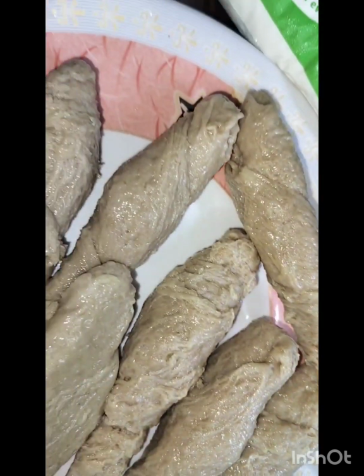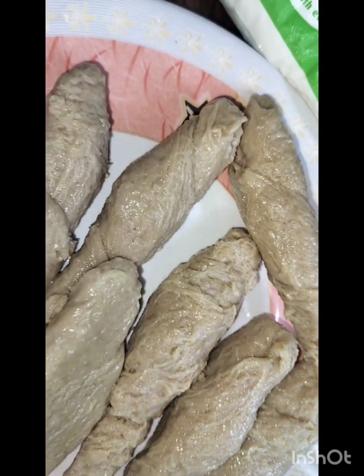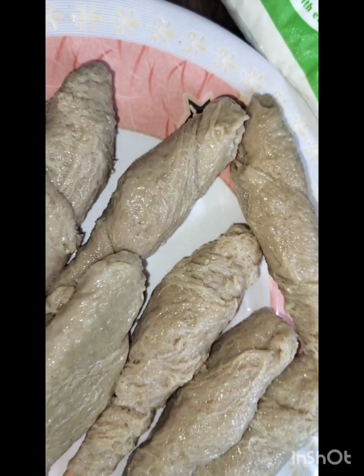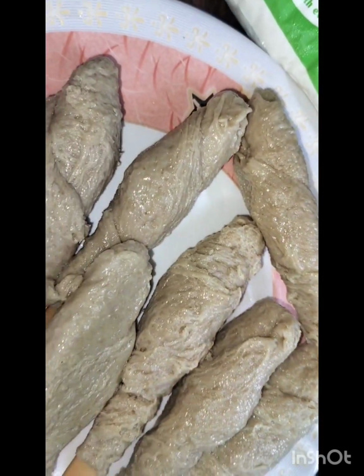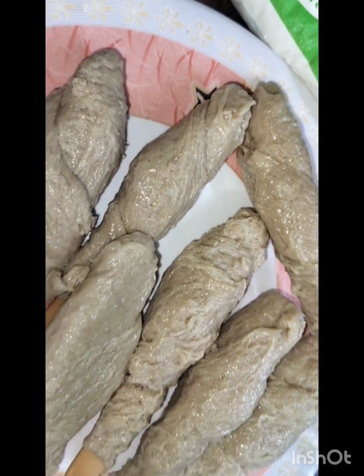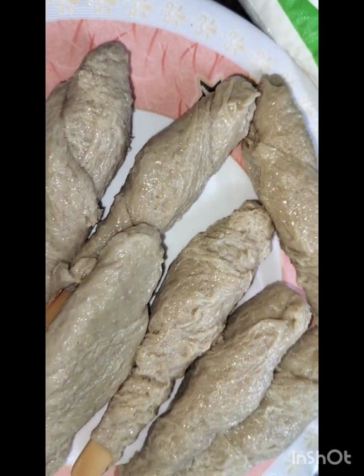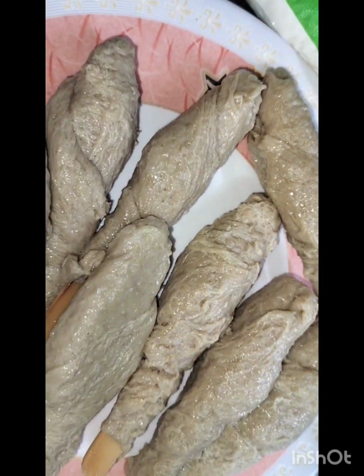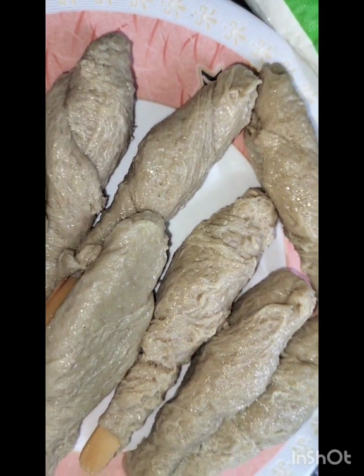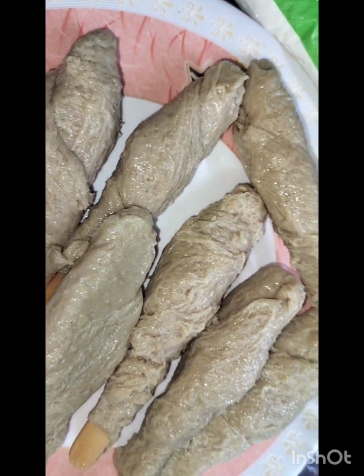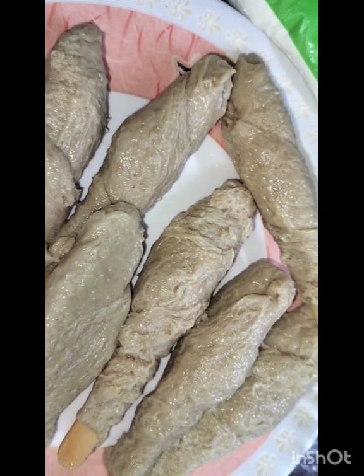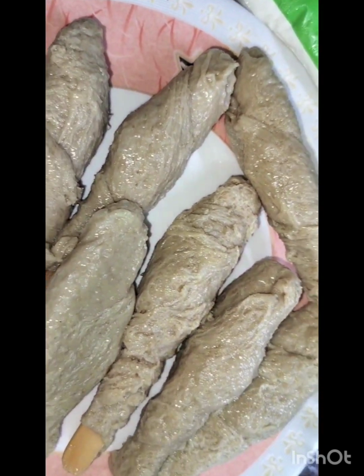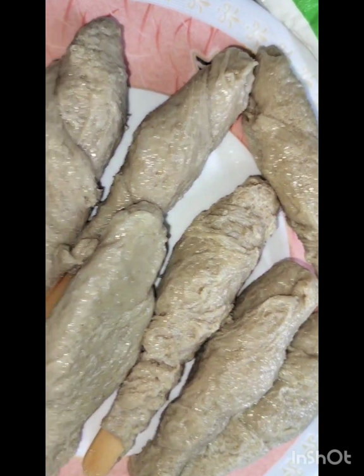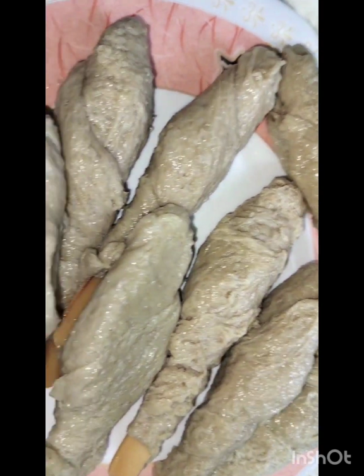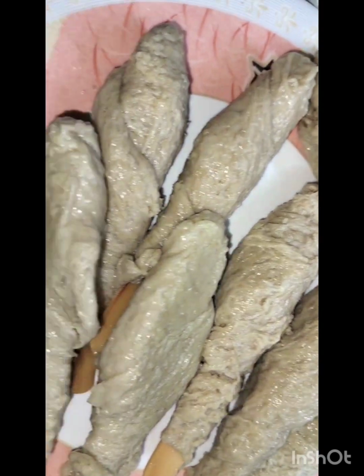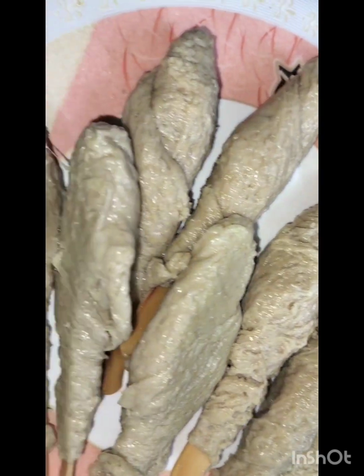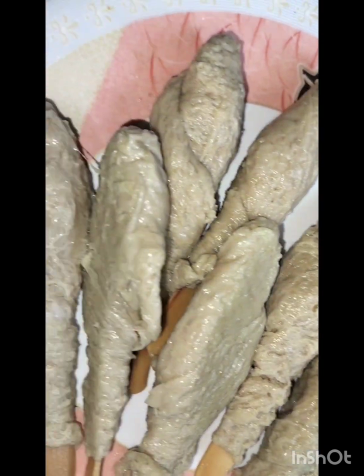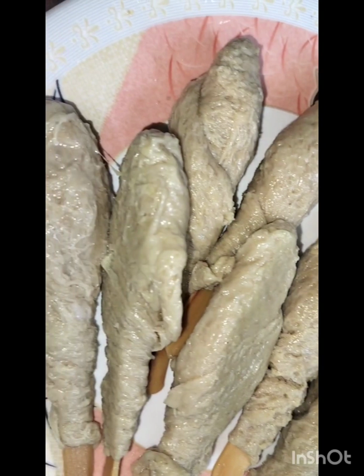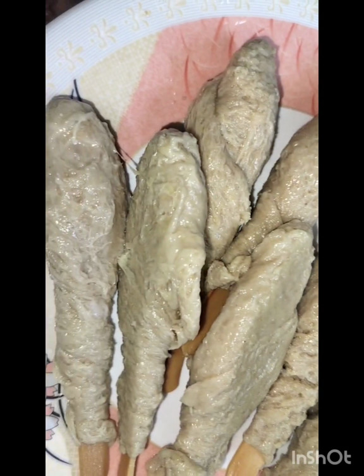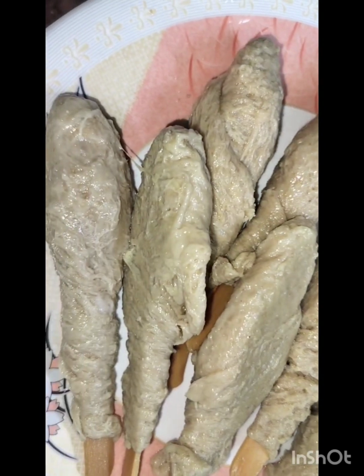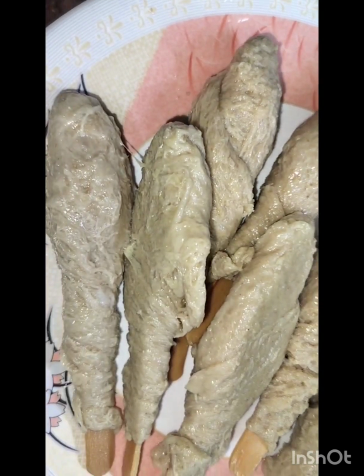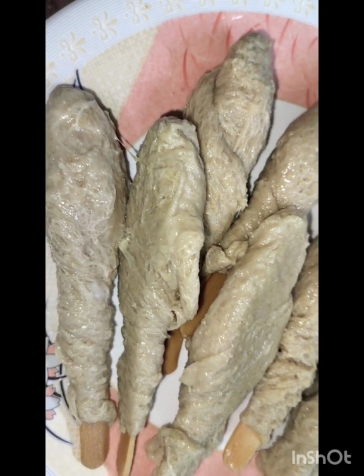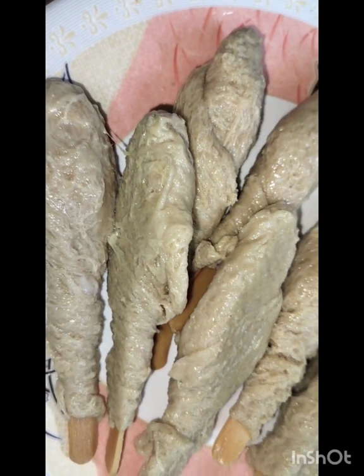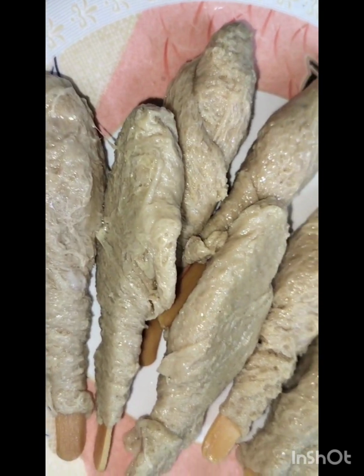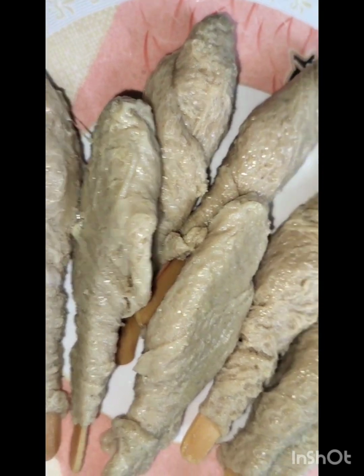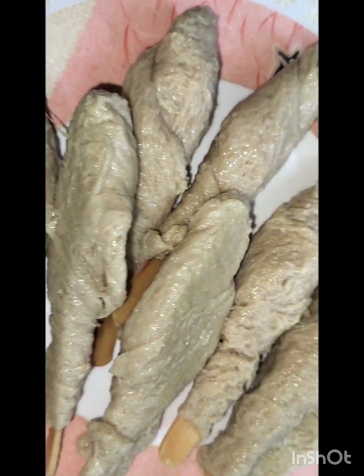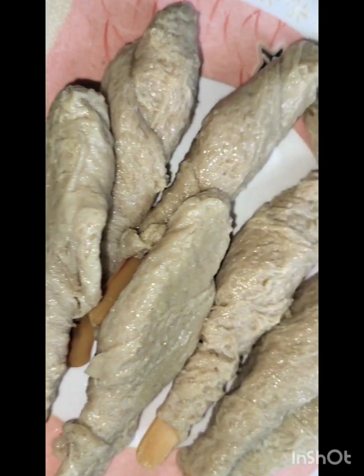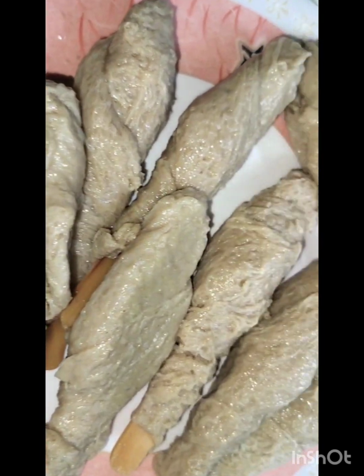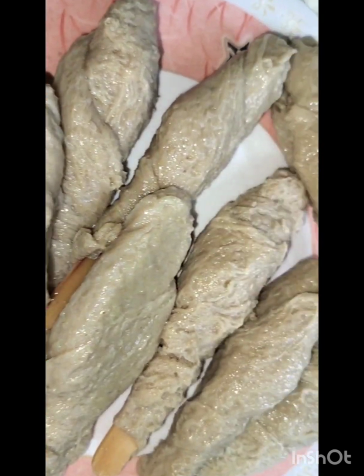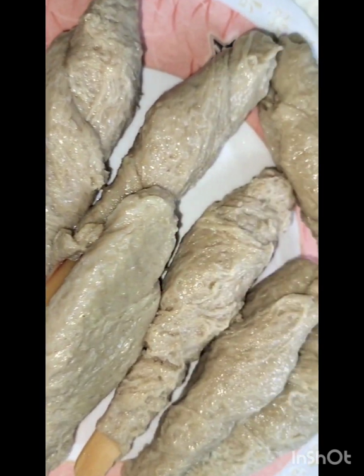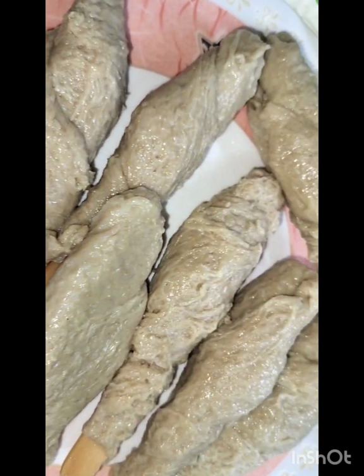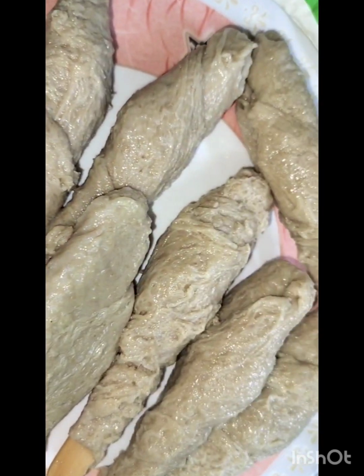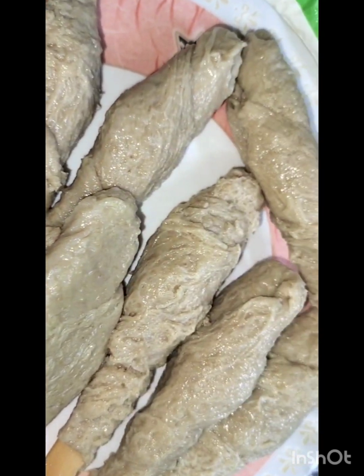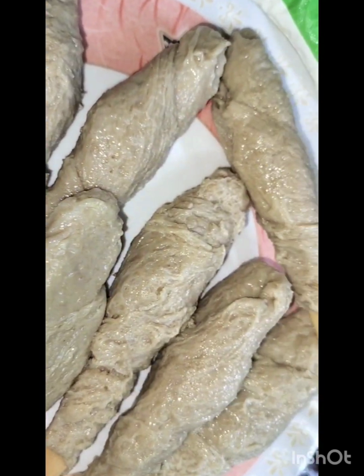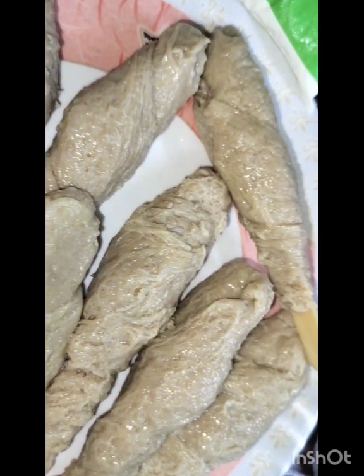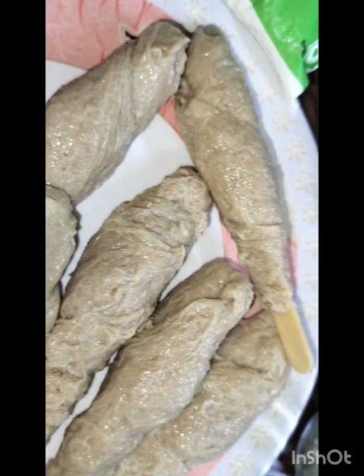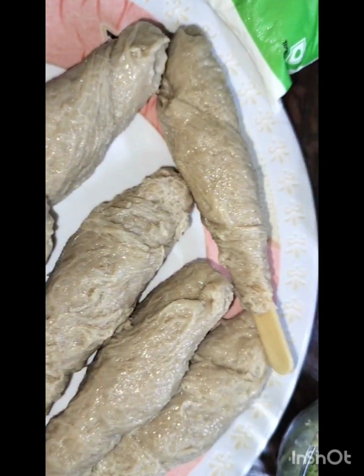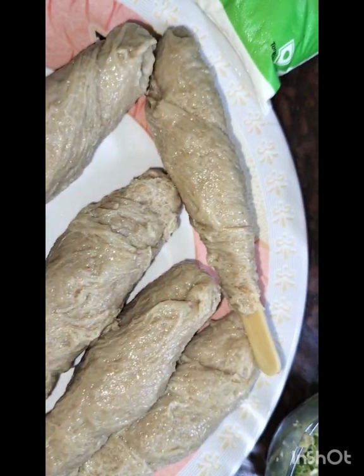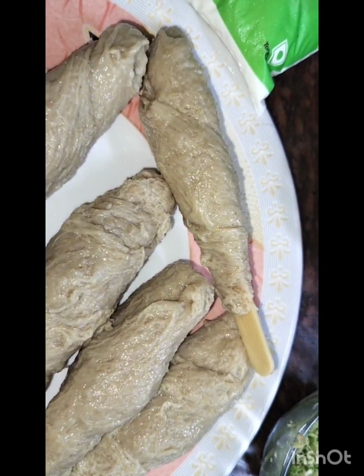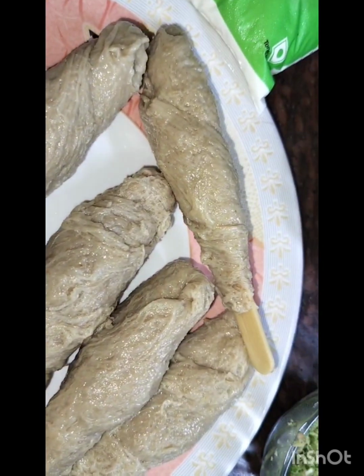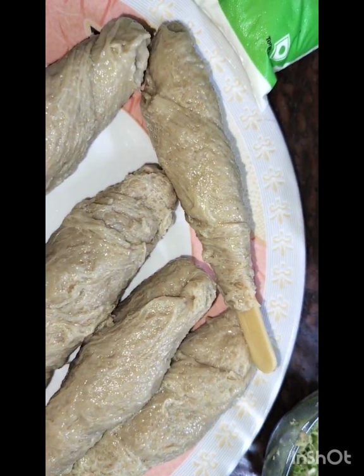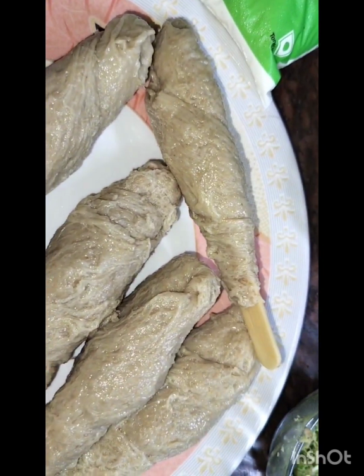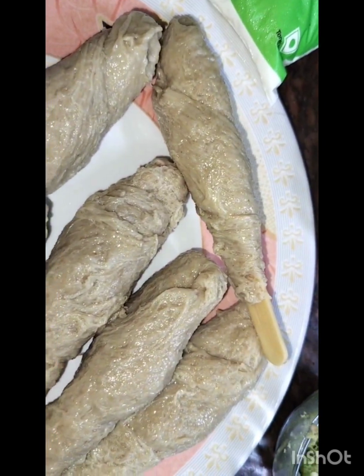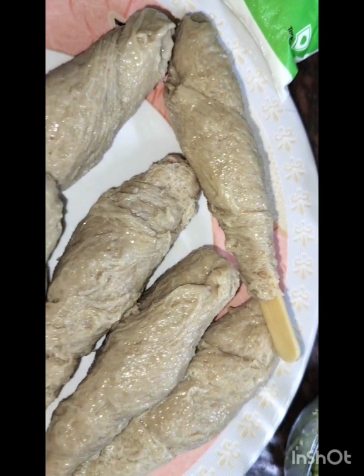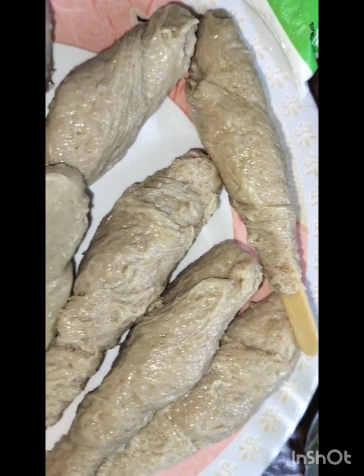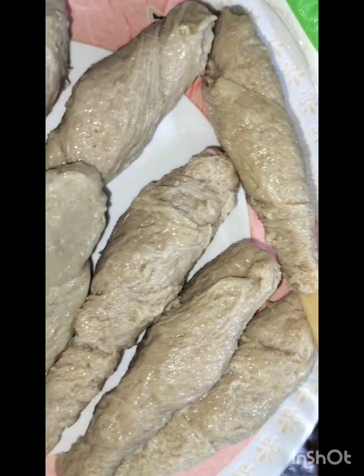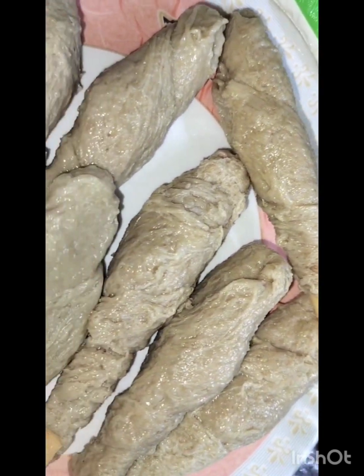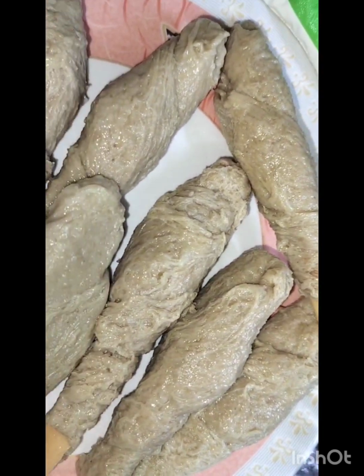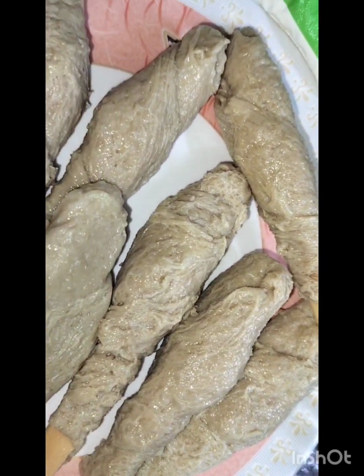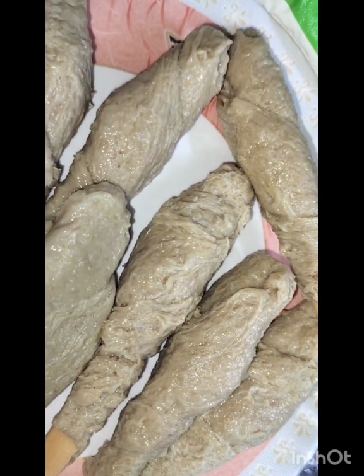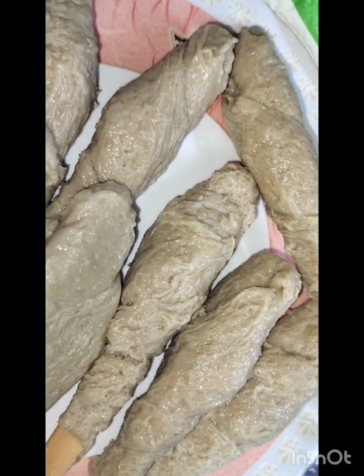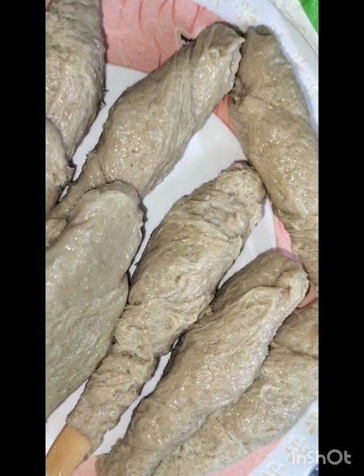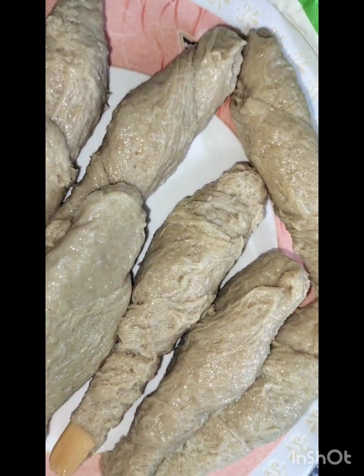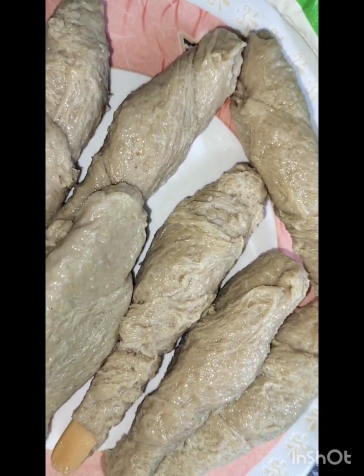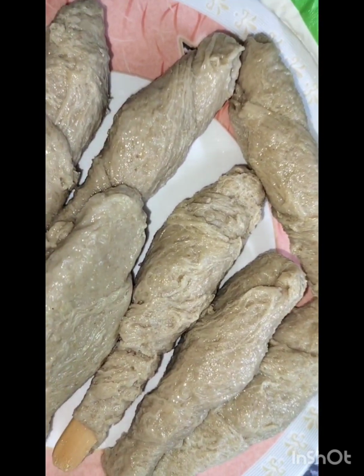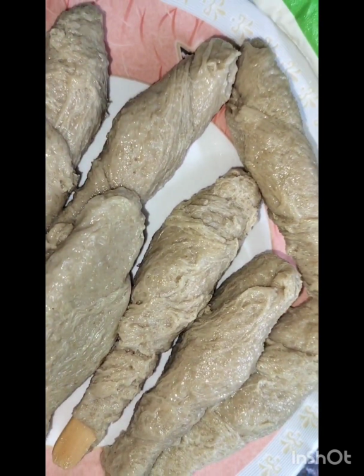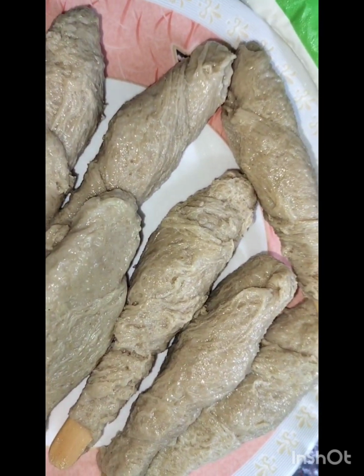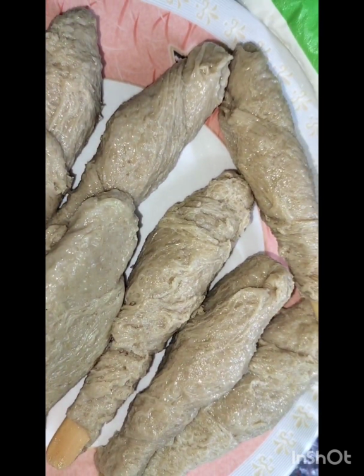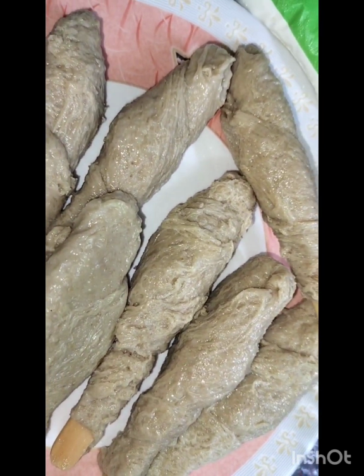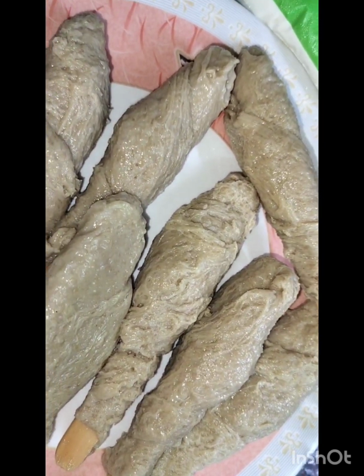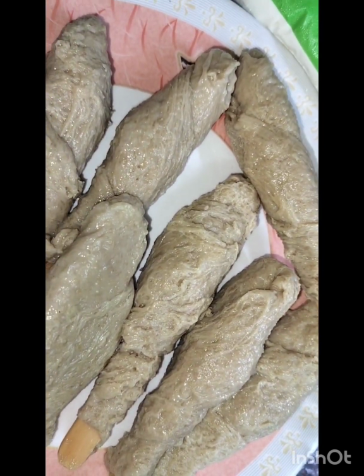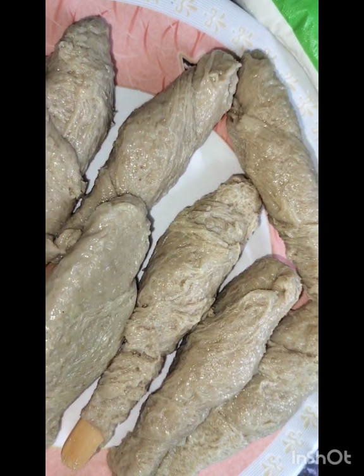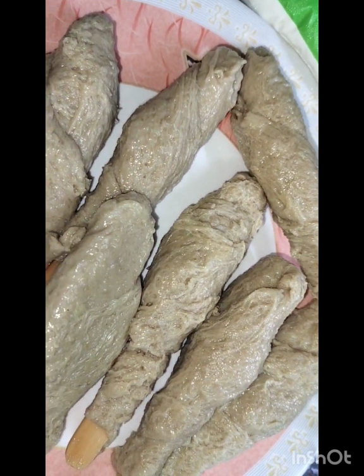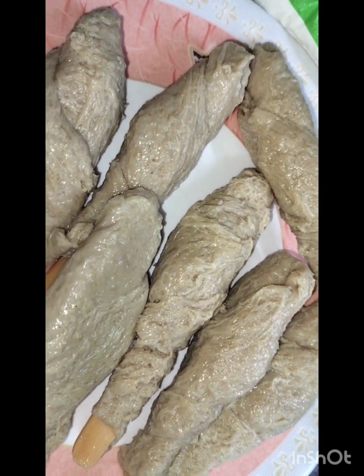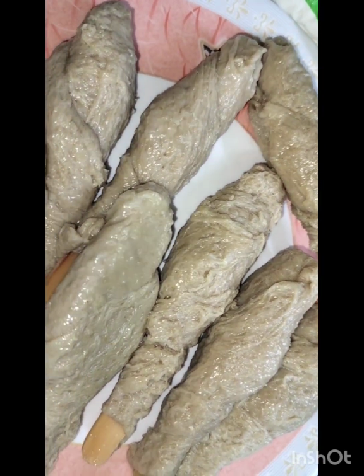First of all, we will cut the soya chaamp. We will cut it into pieces.